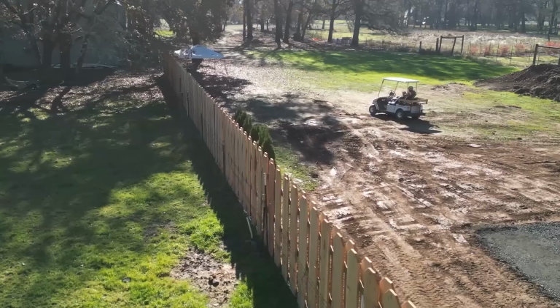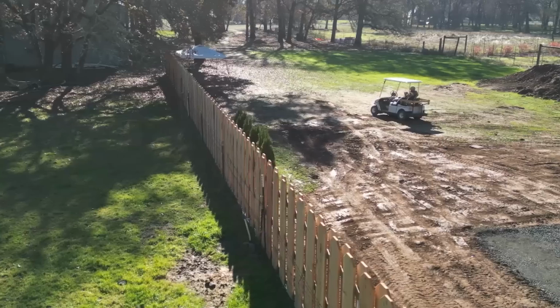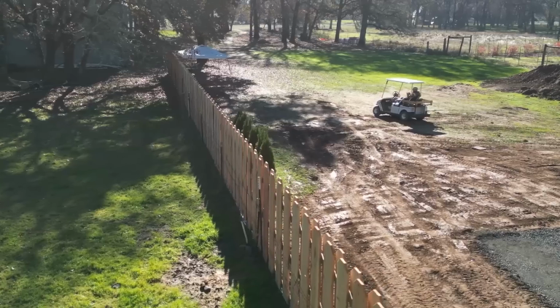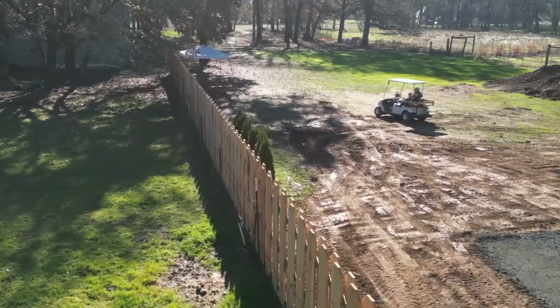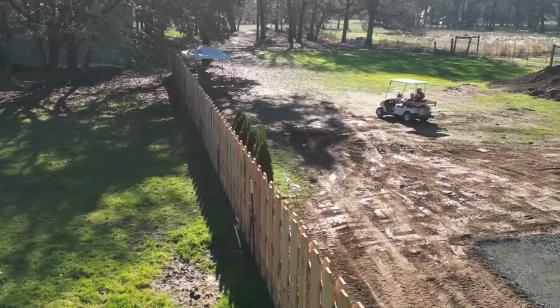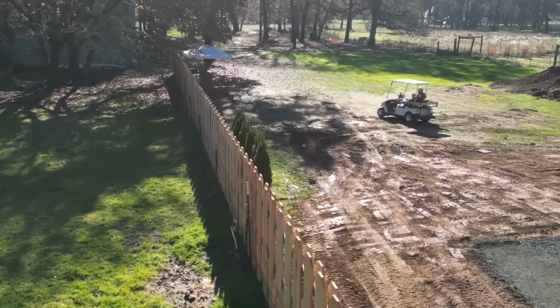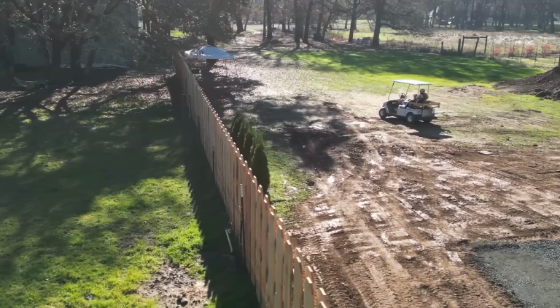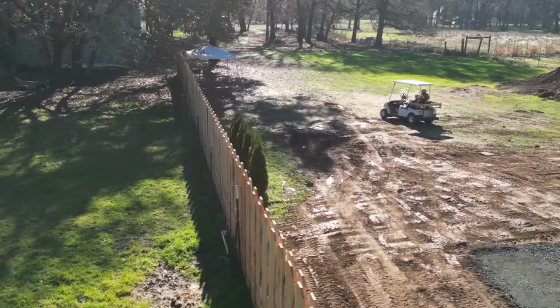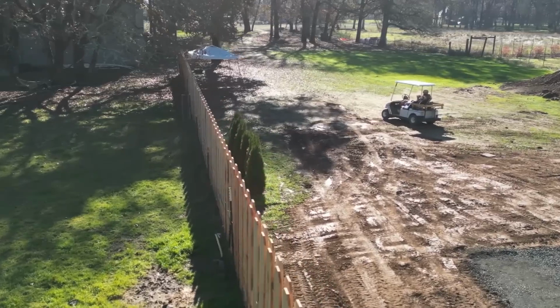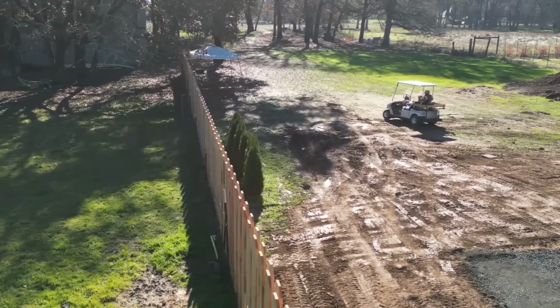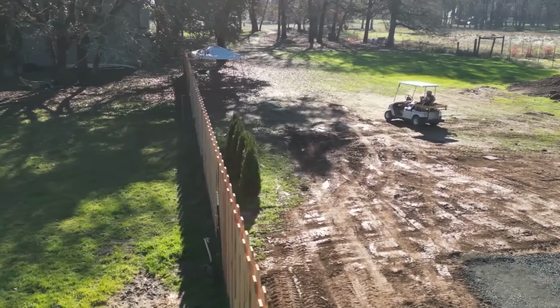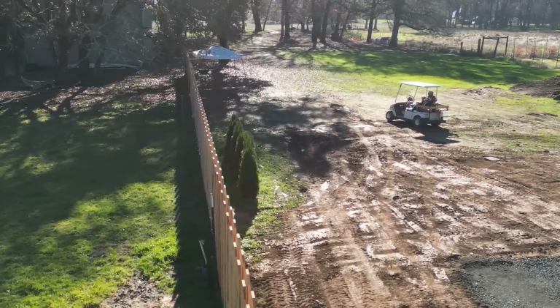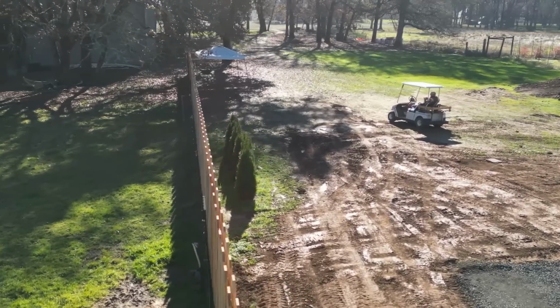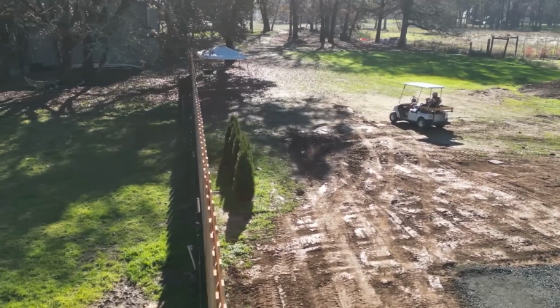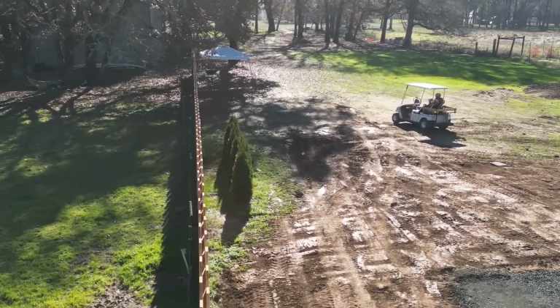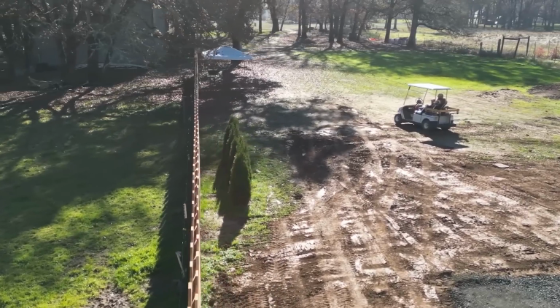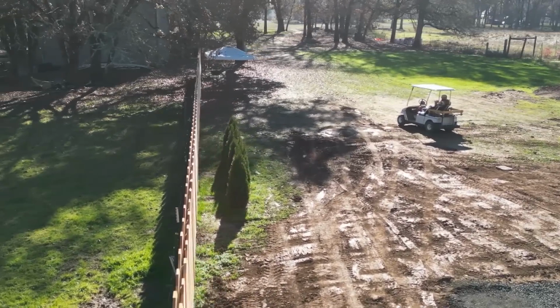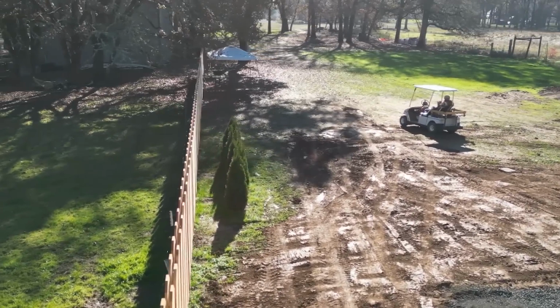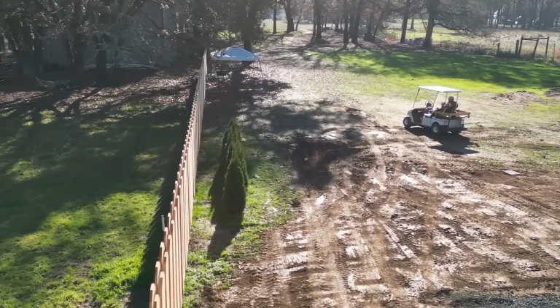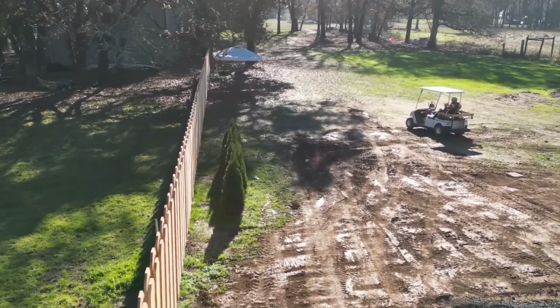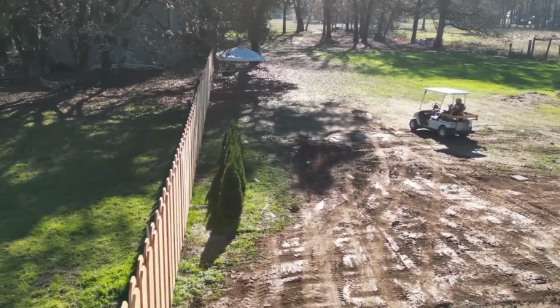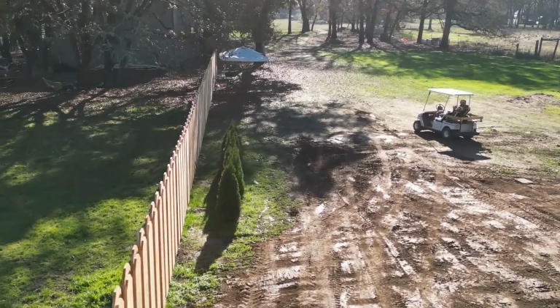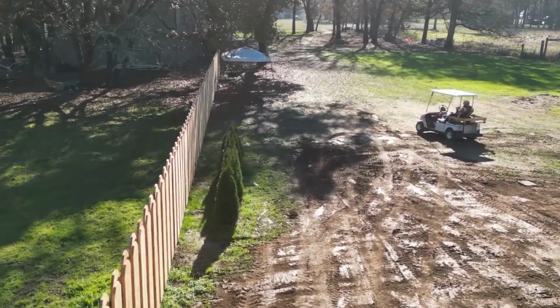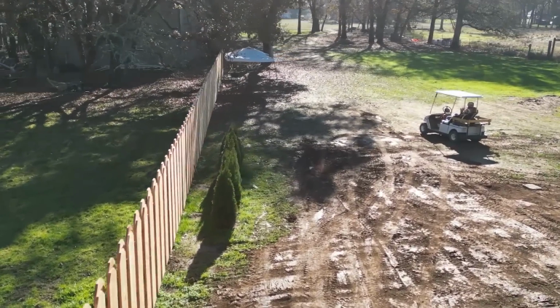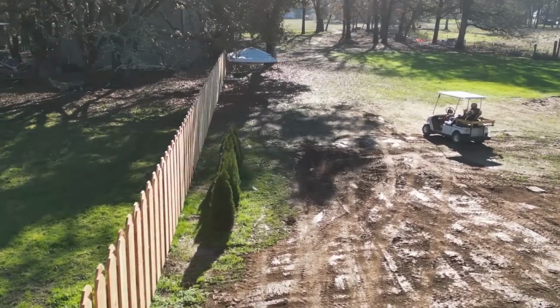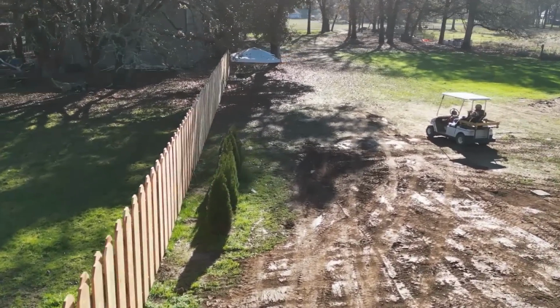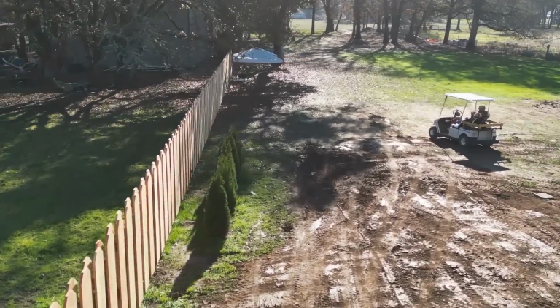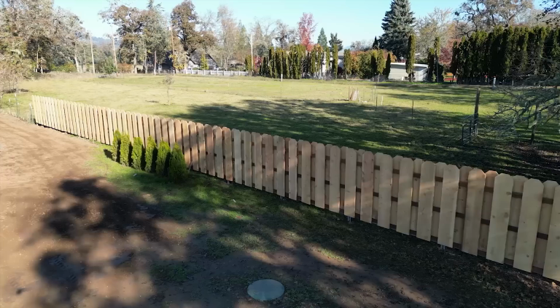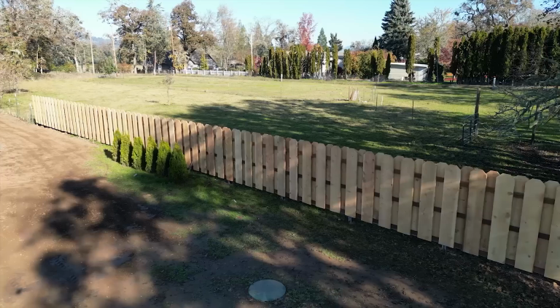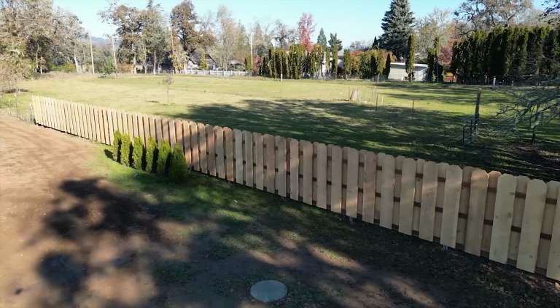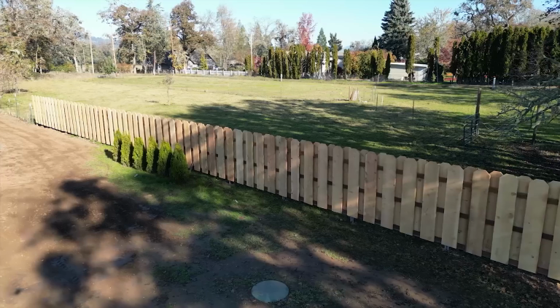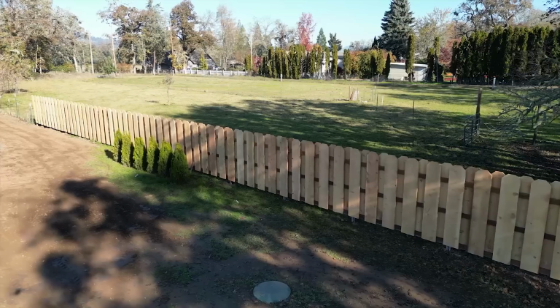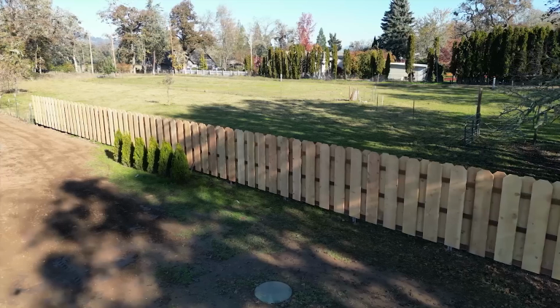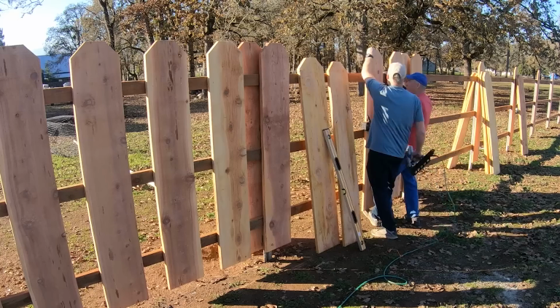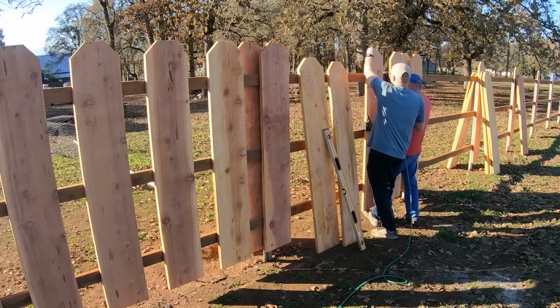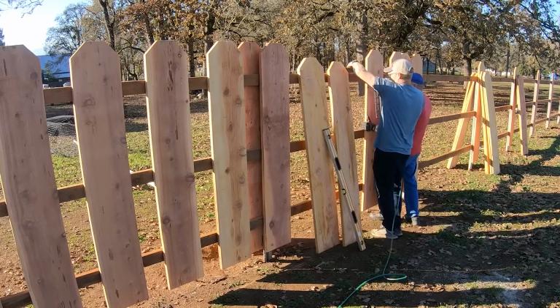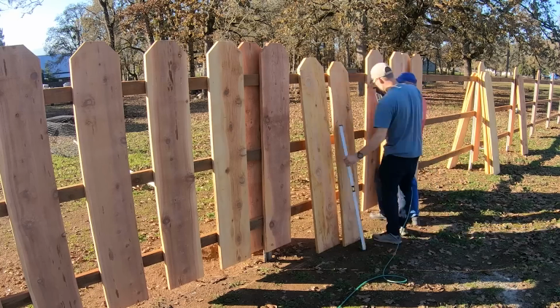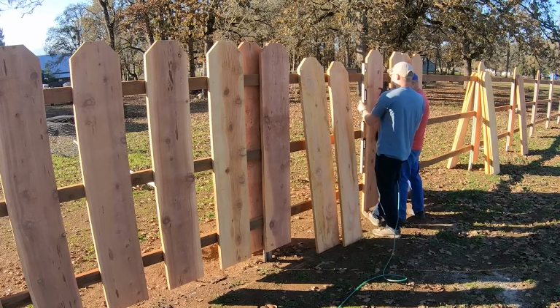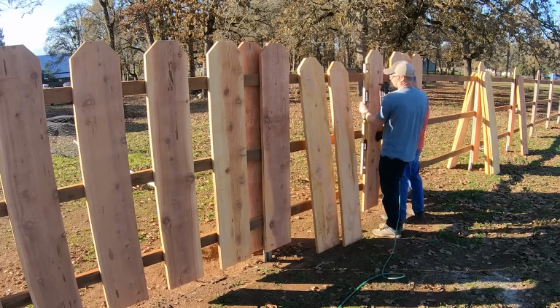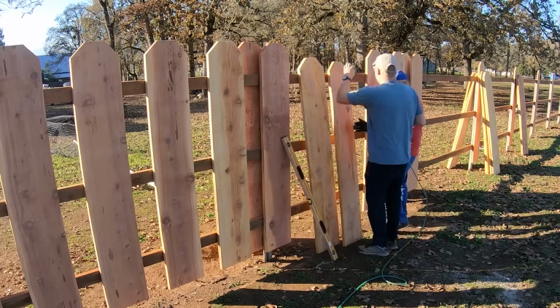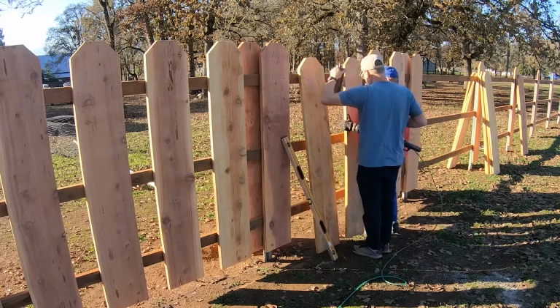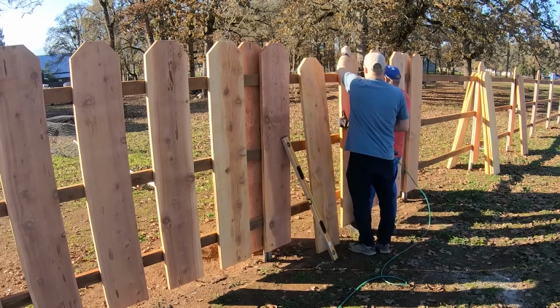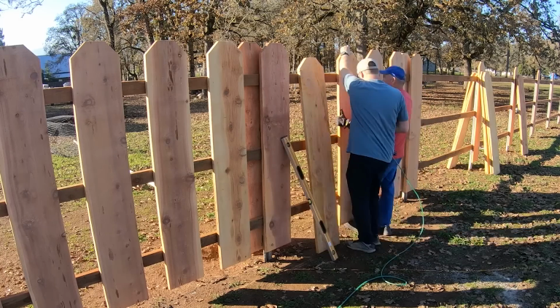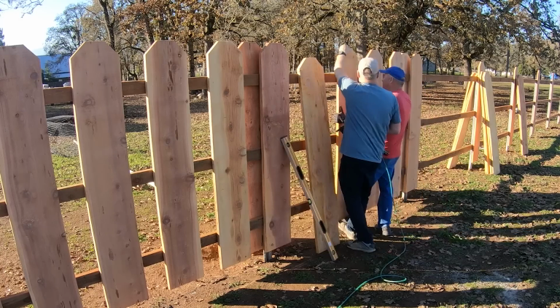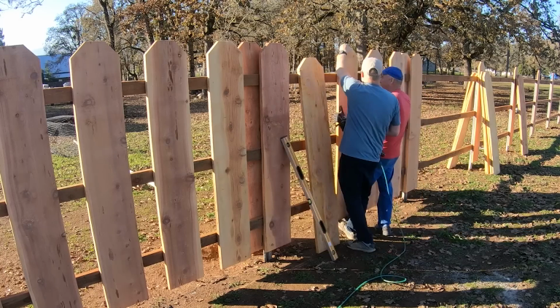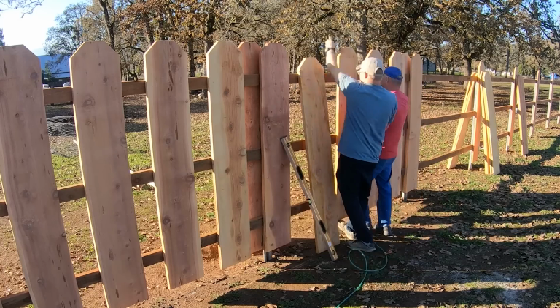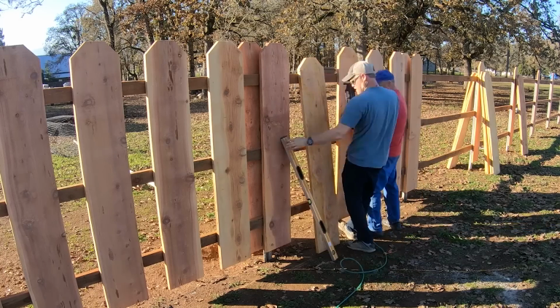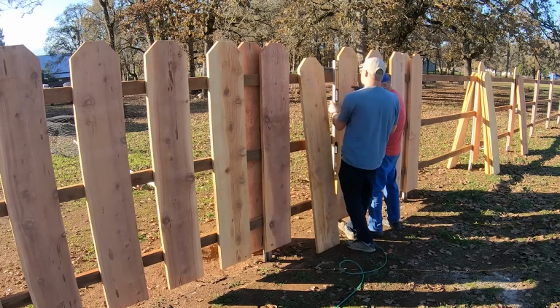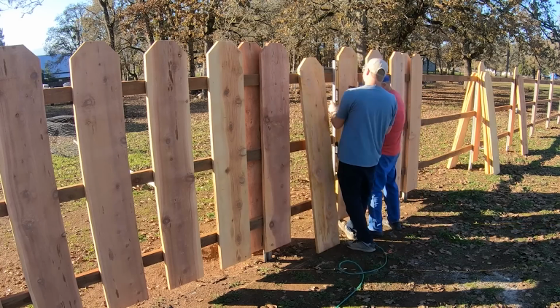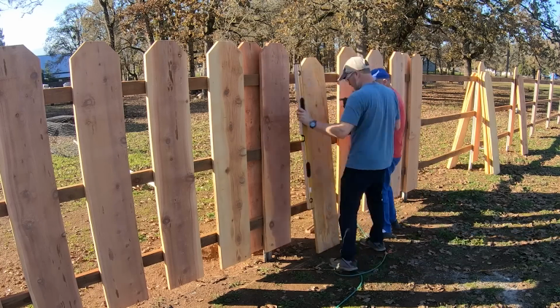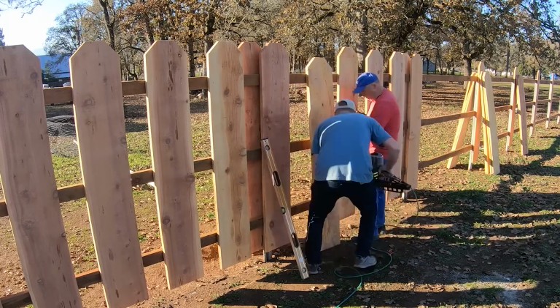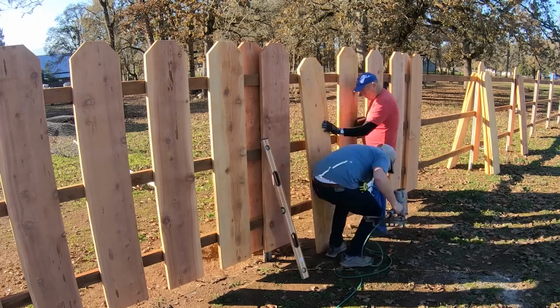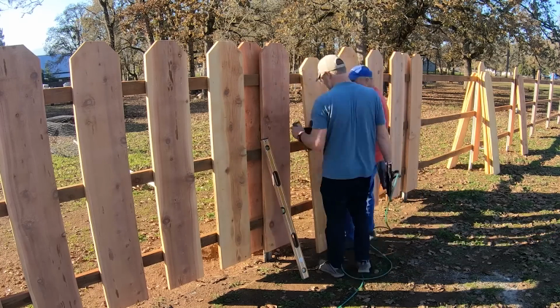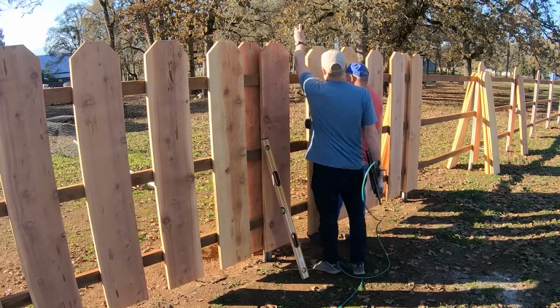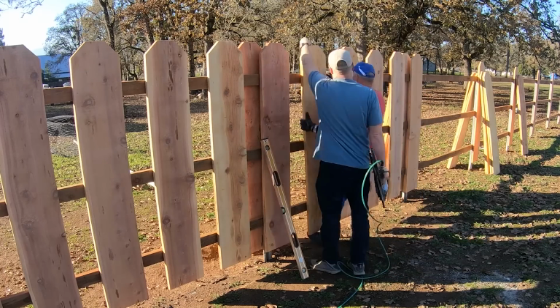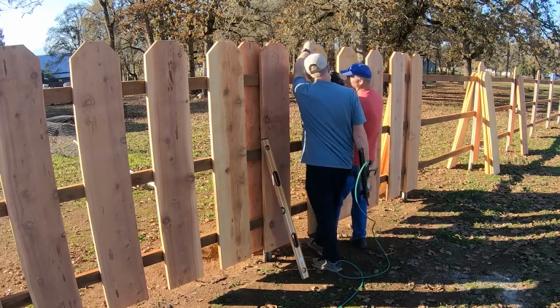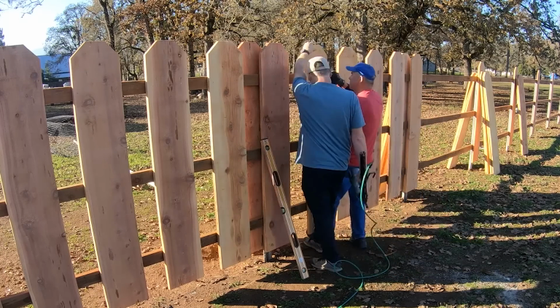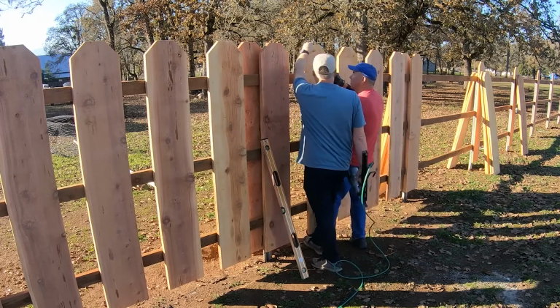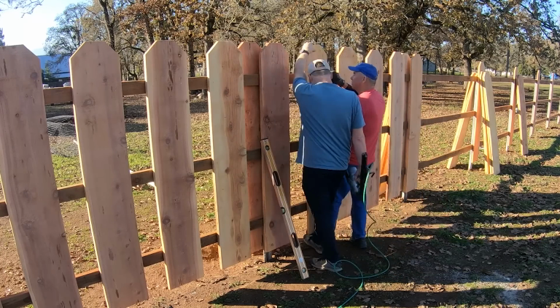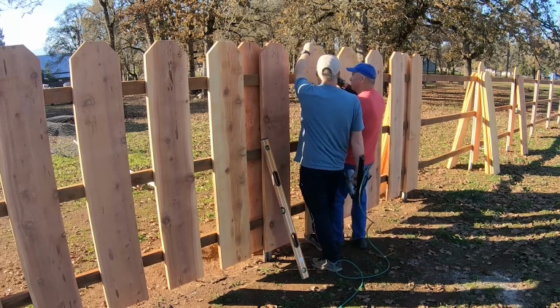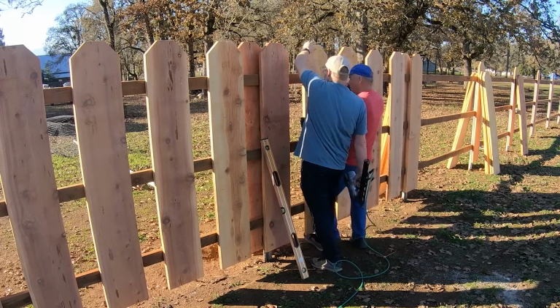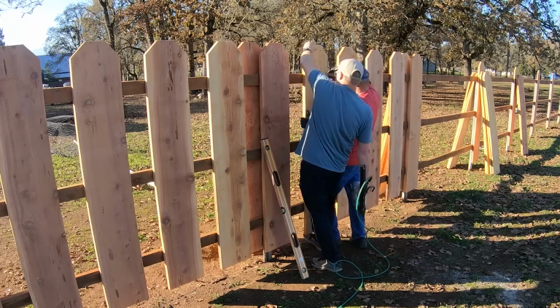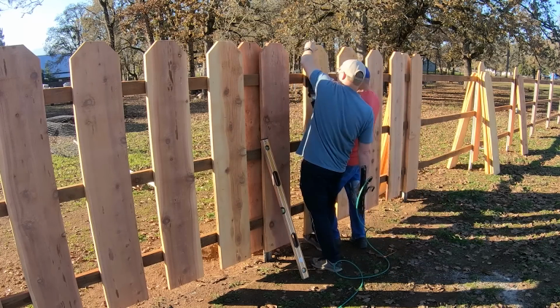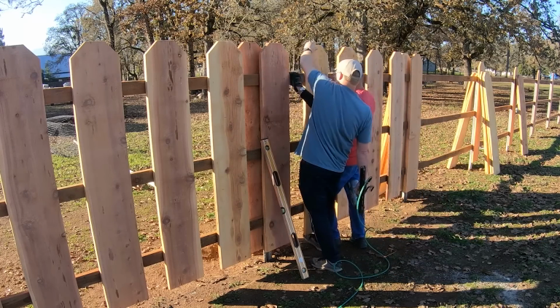My last fence project went okay, but I made a few mistakes and I'm going to try and fix them on this one, which is my next fence project.